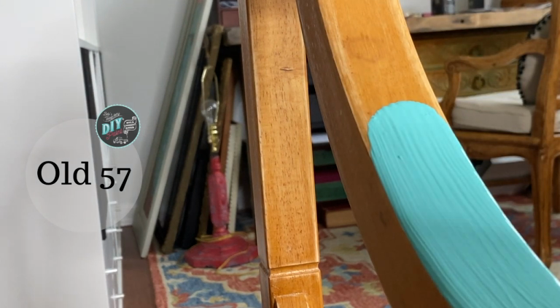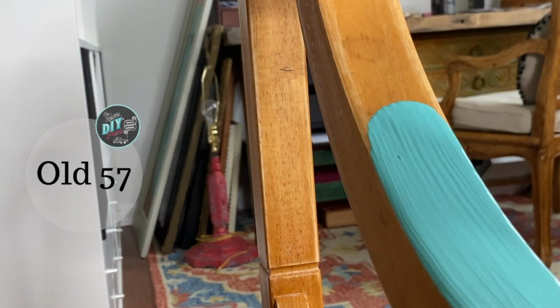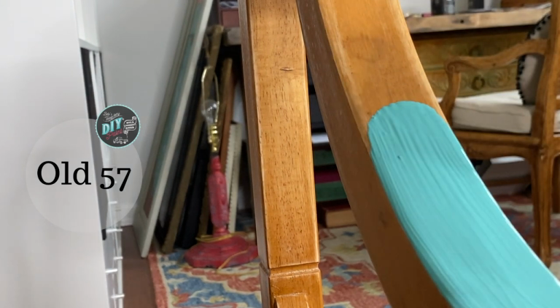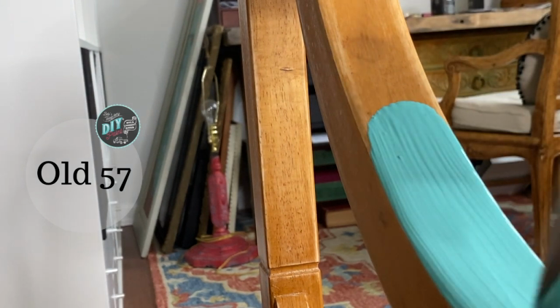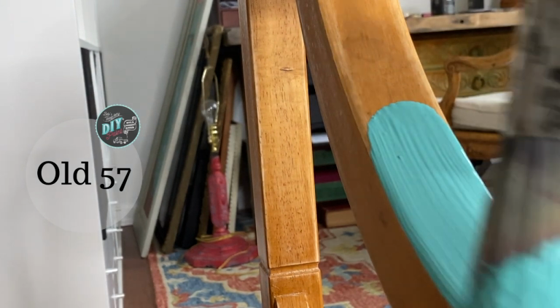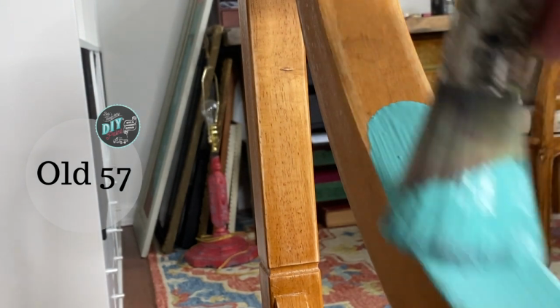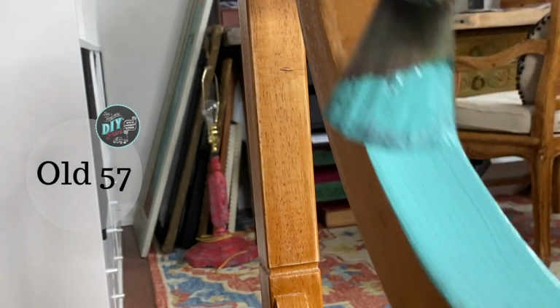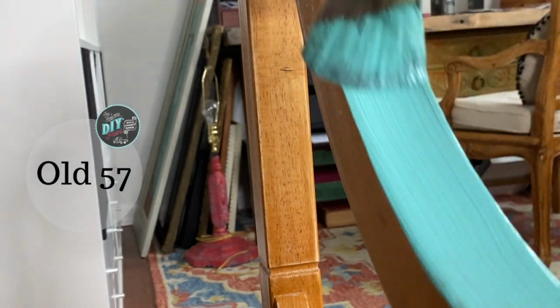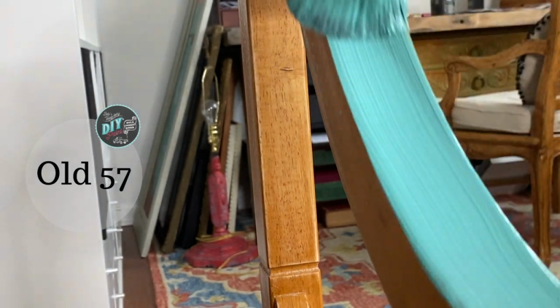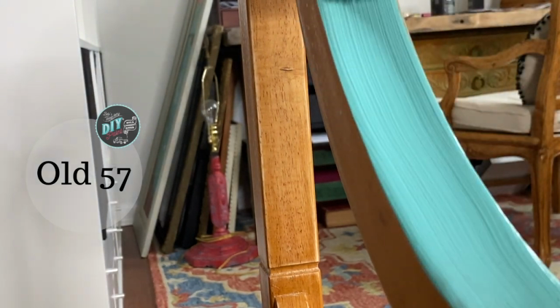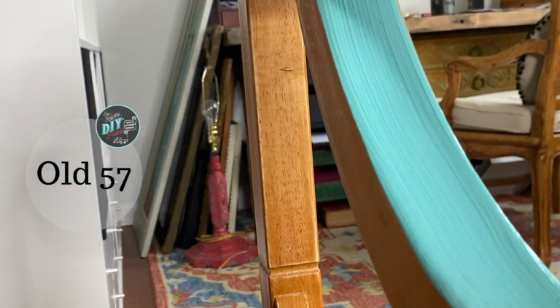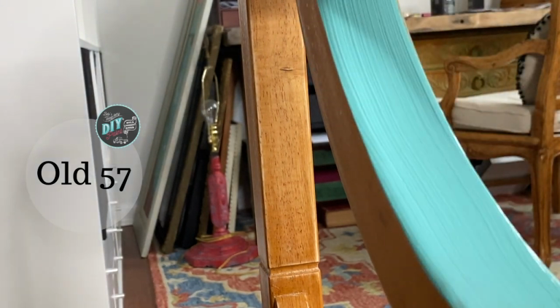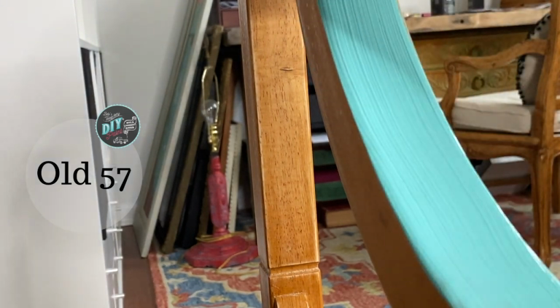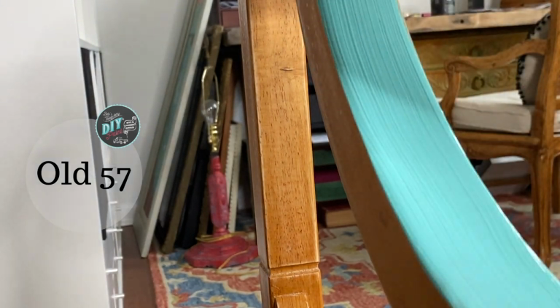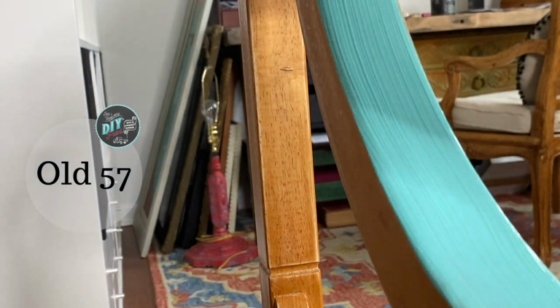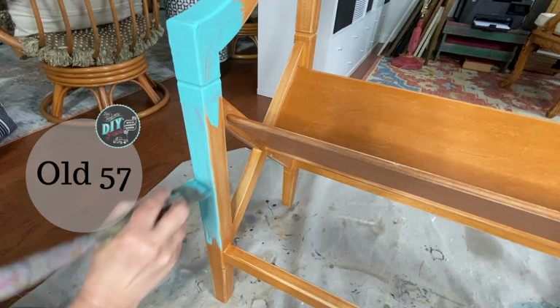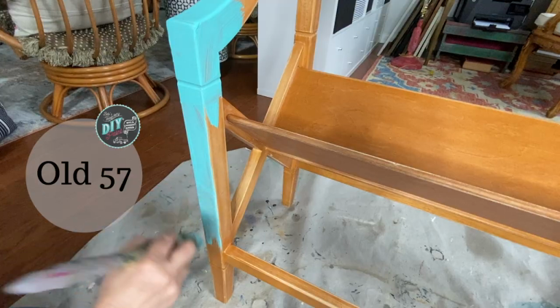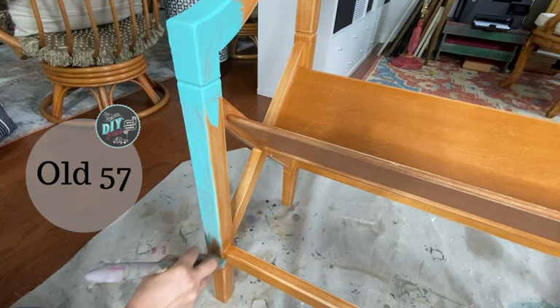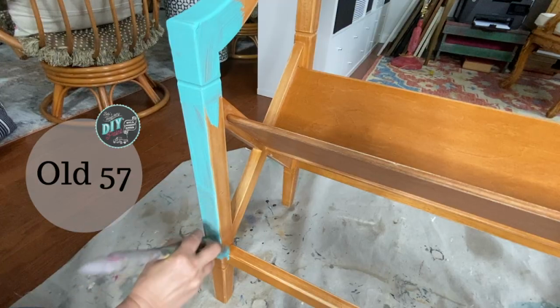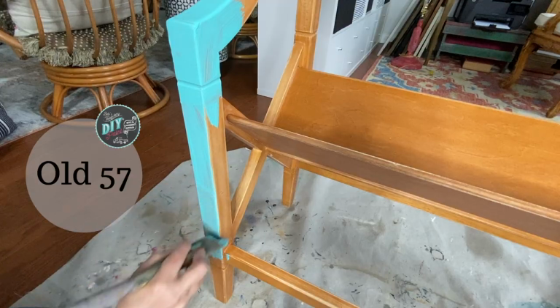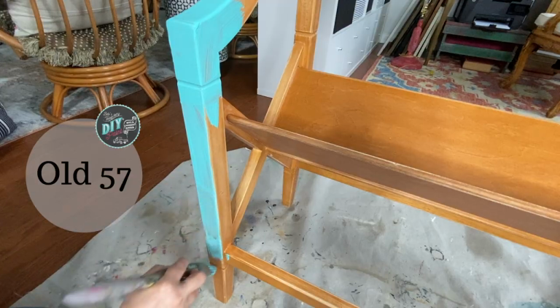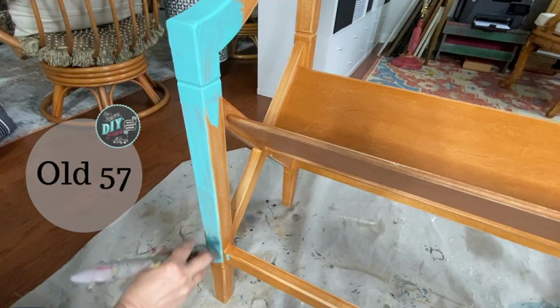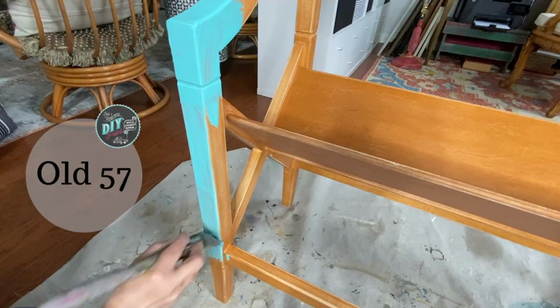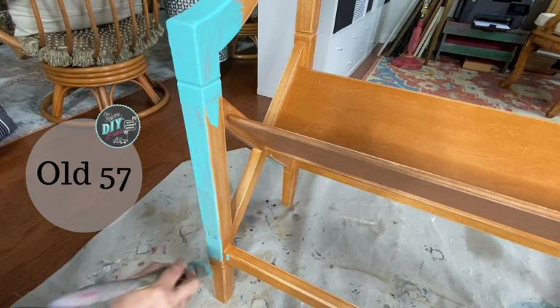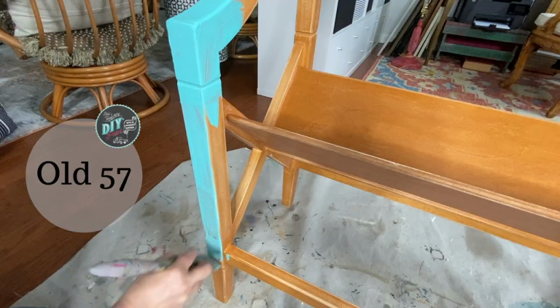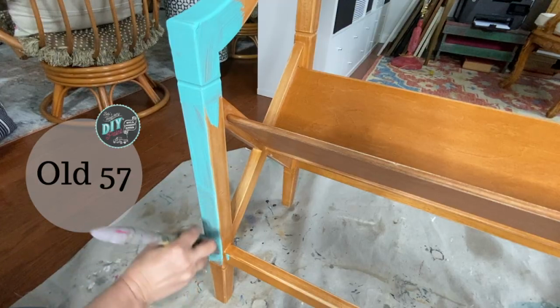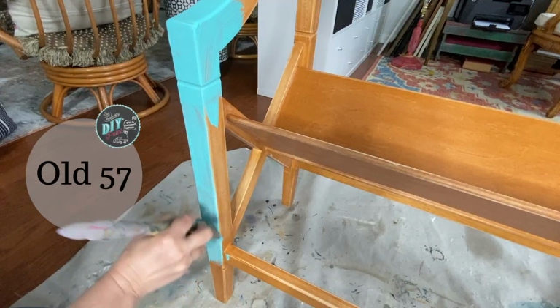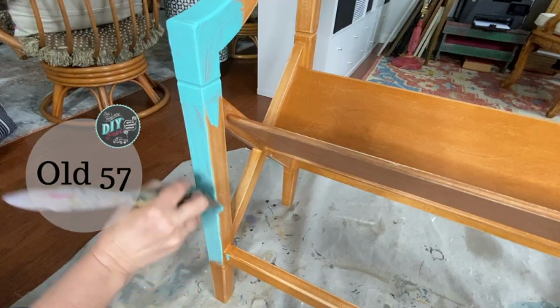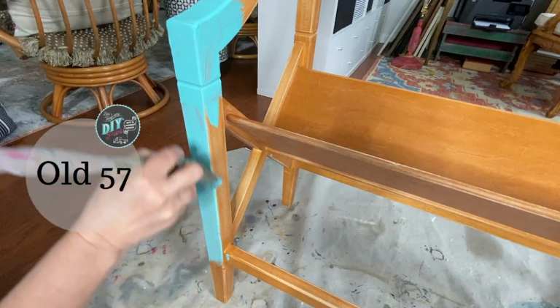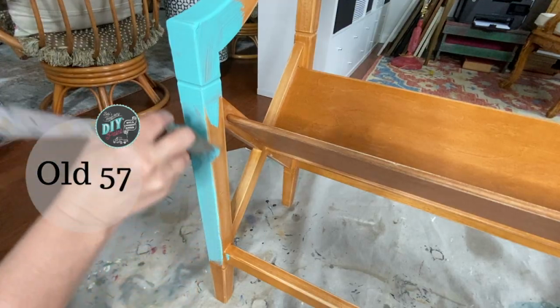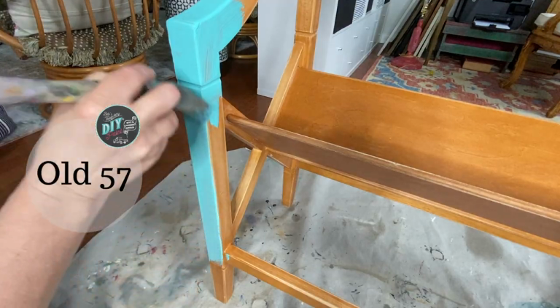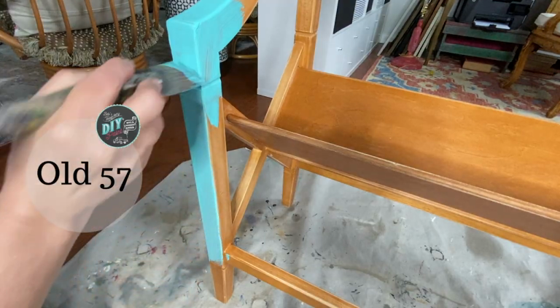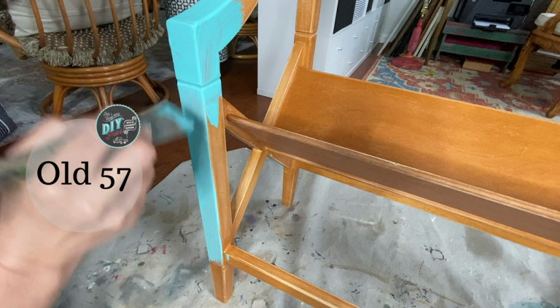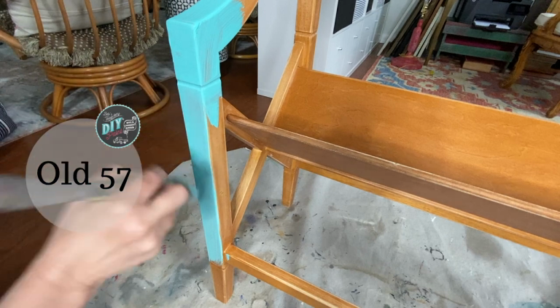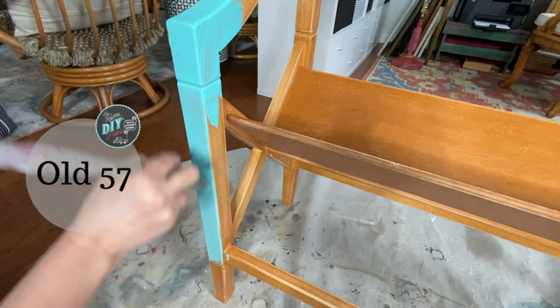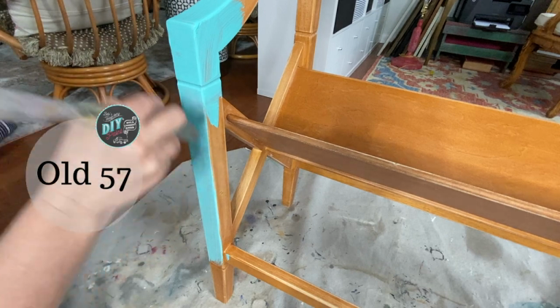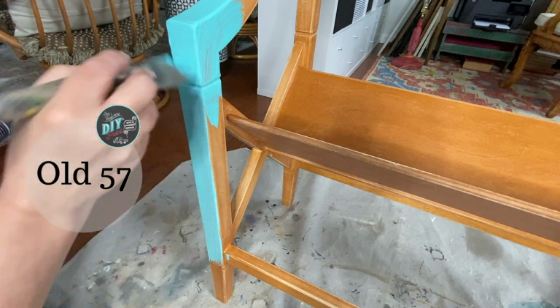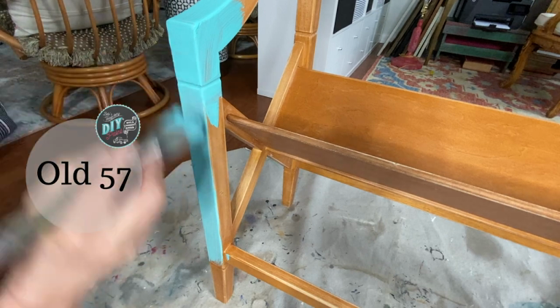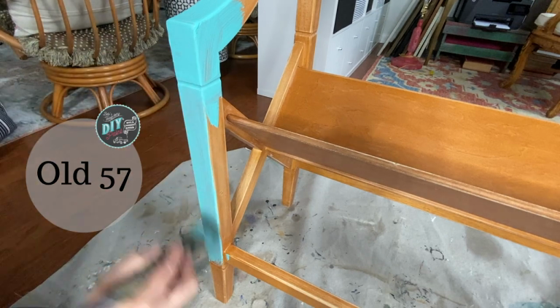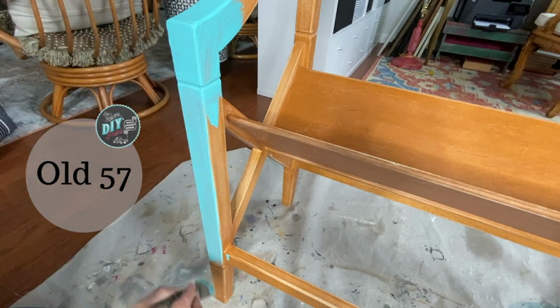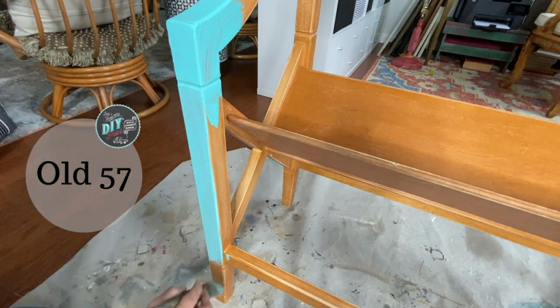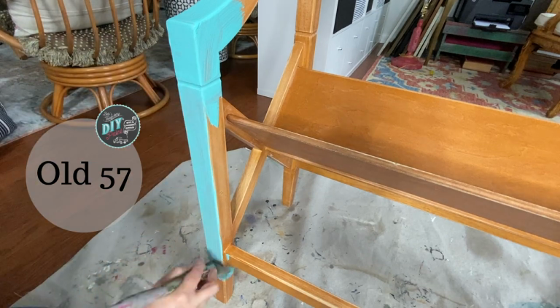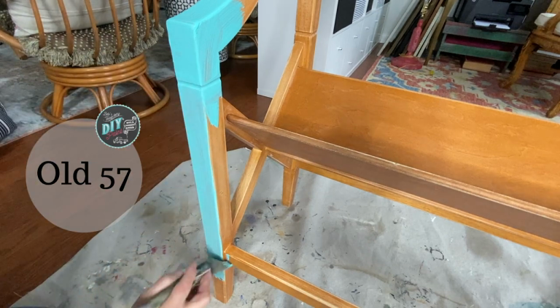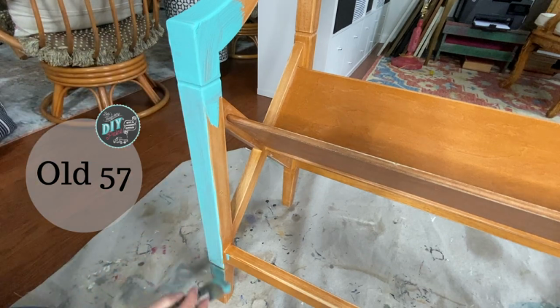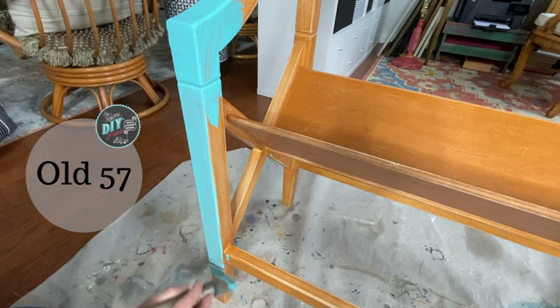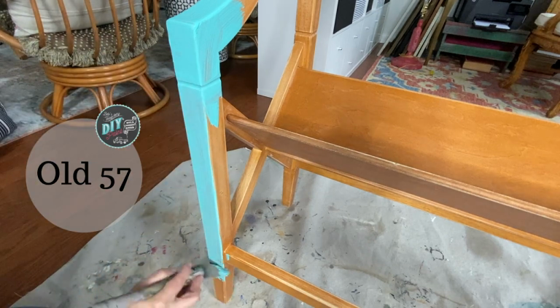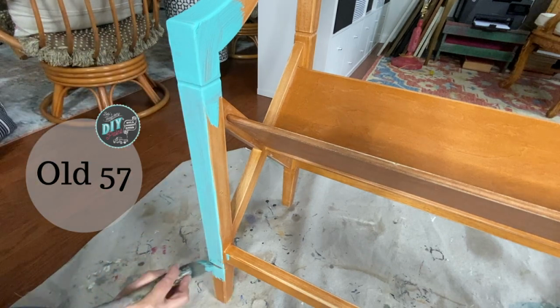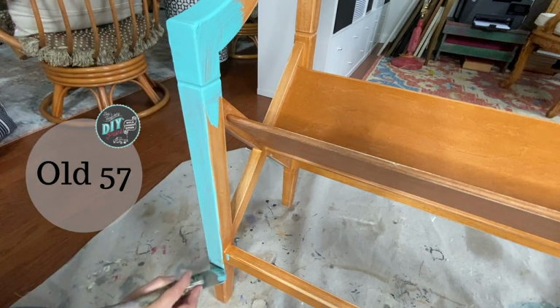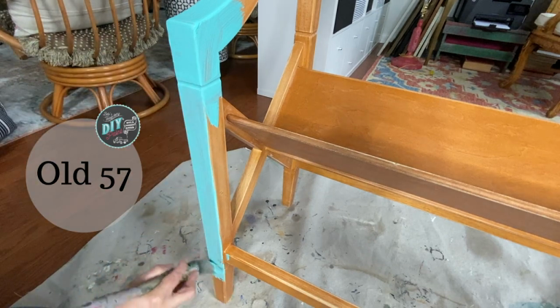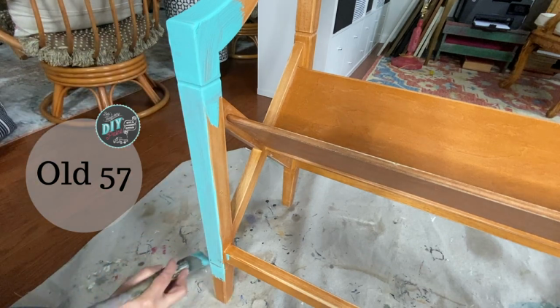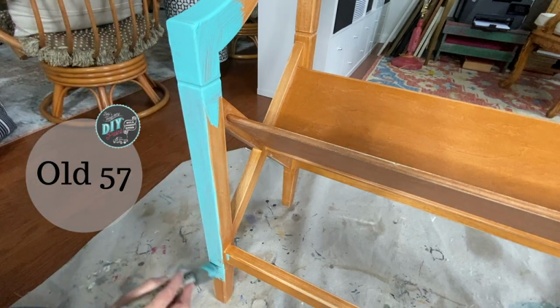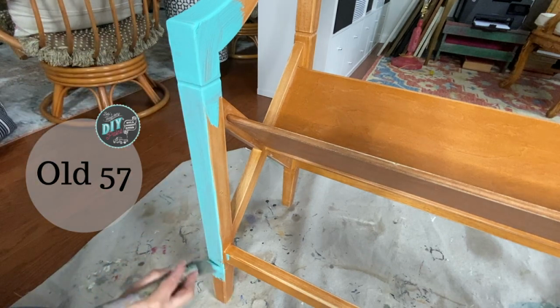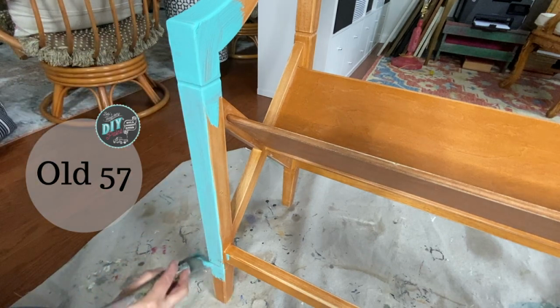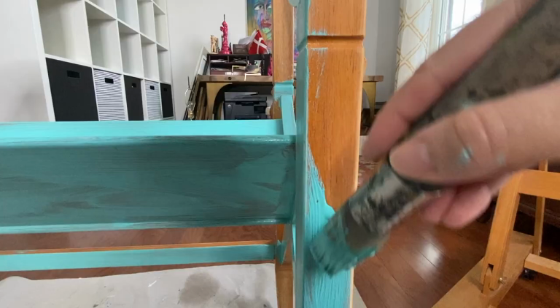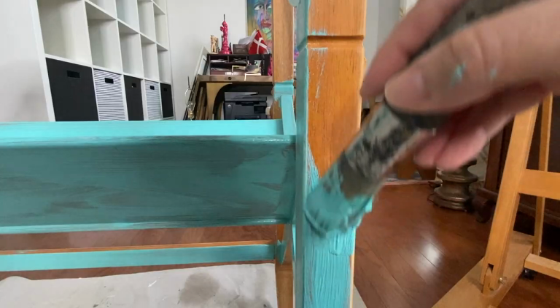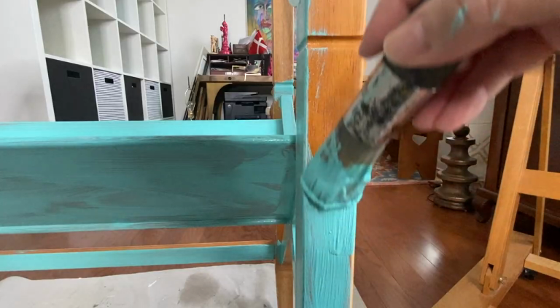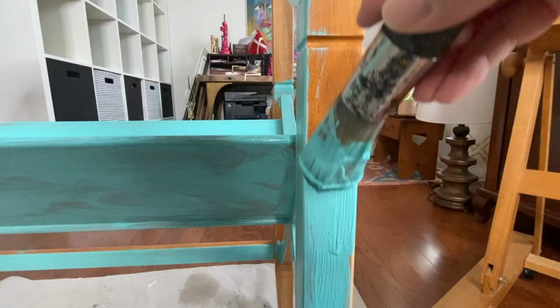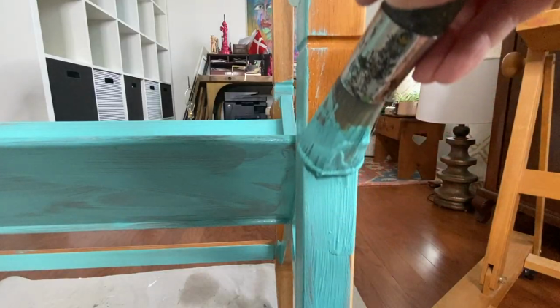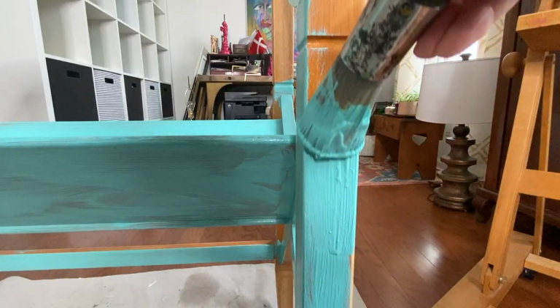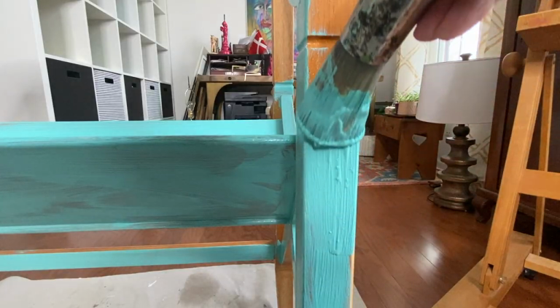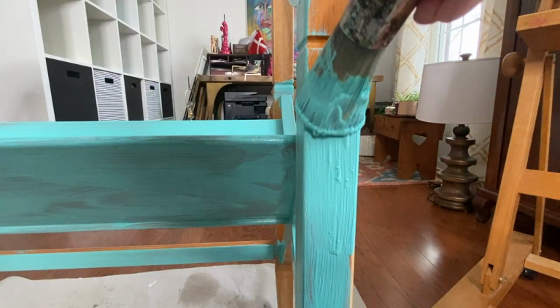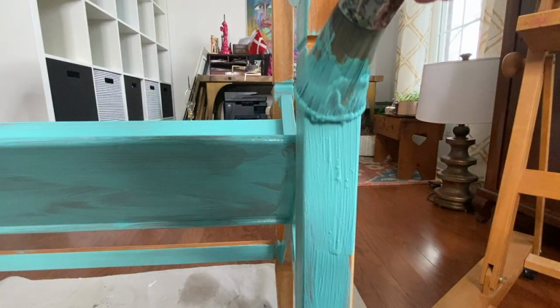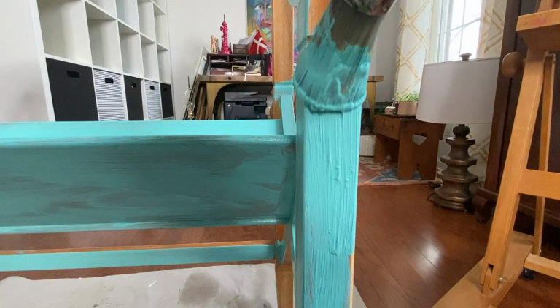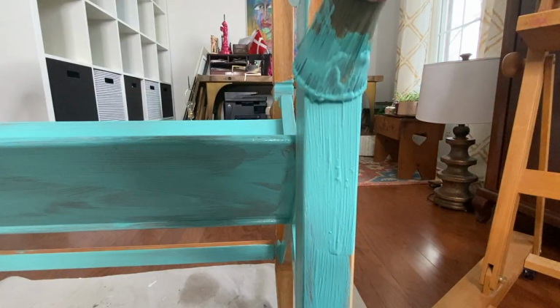I start by applying a single coat of DIY paint in the color Old 57 to my entire piece of furniture.